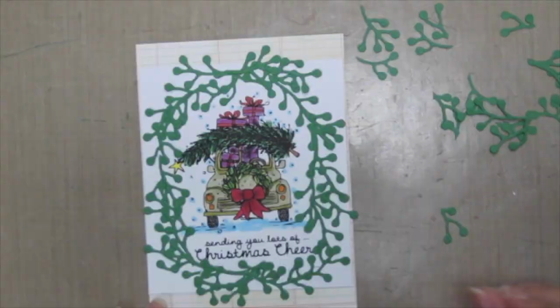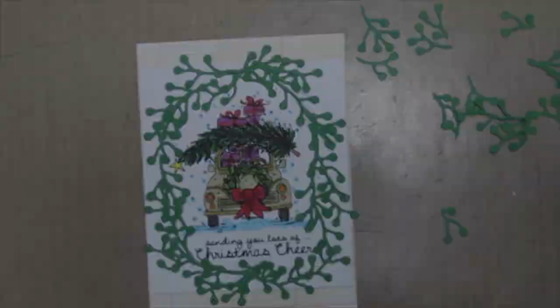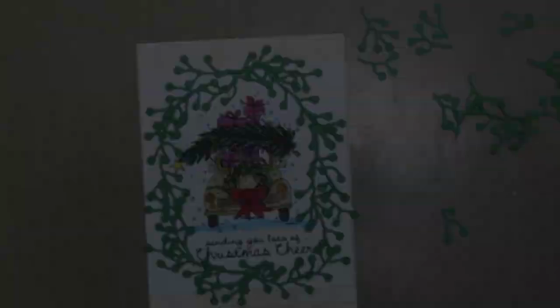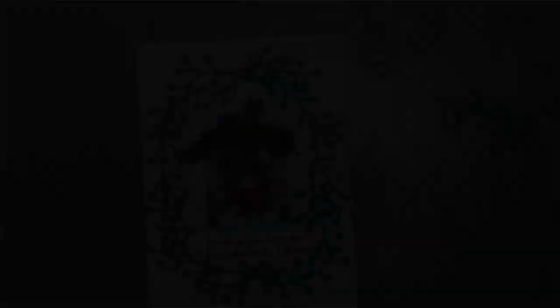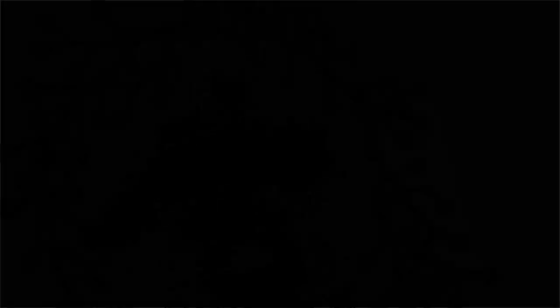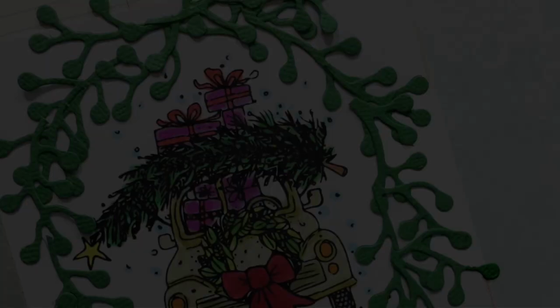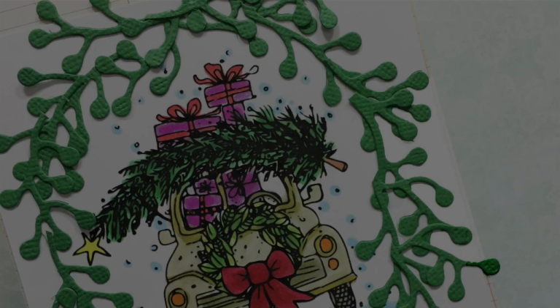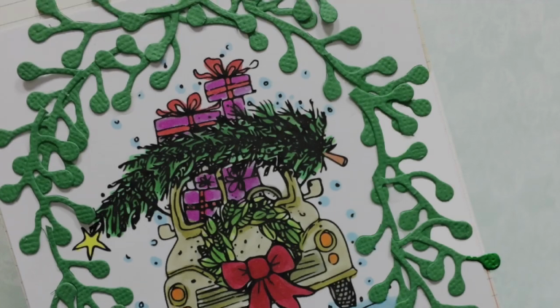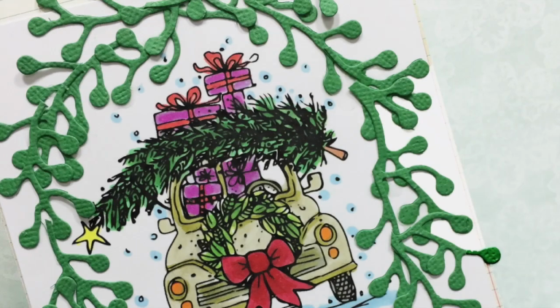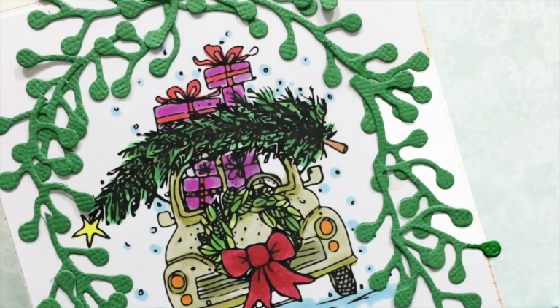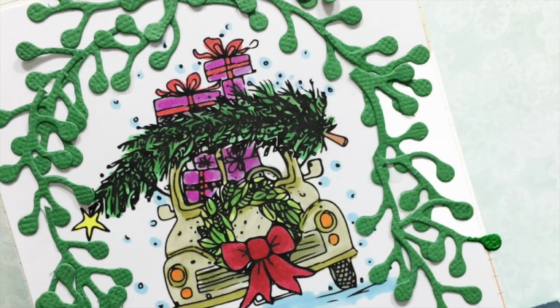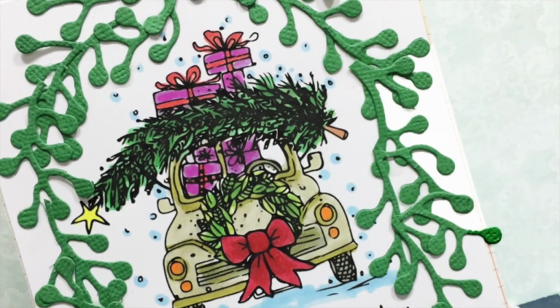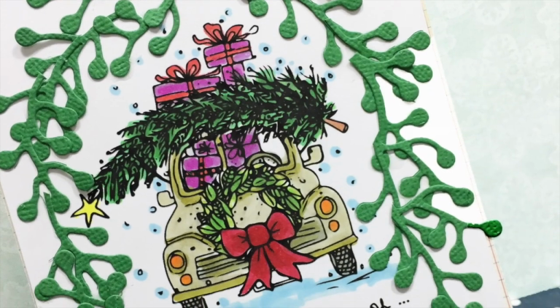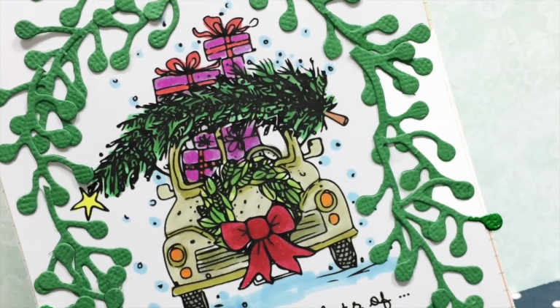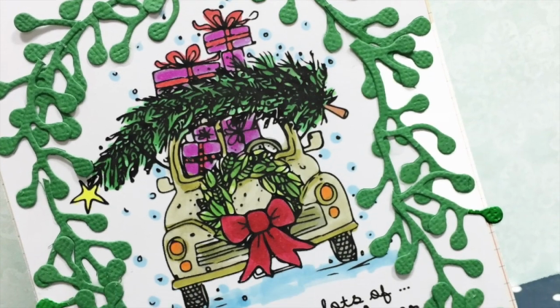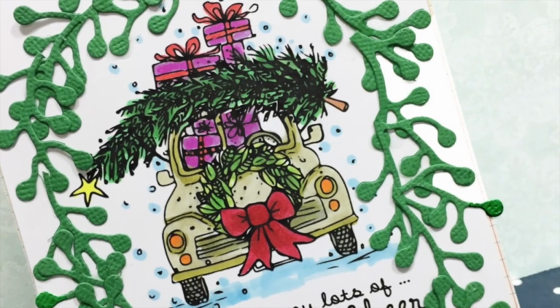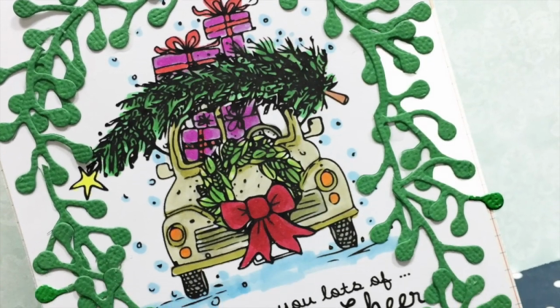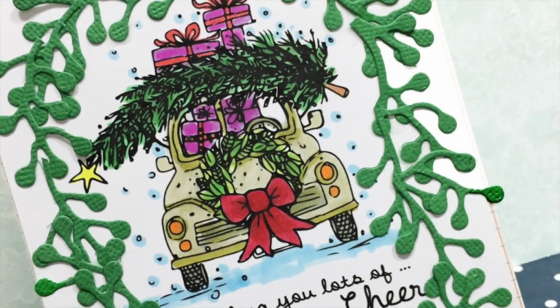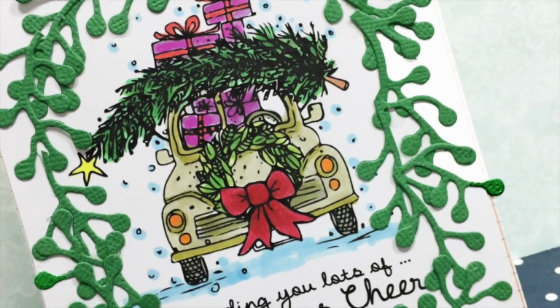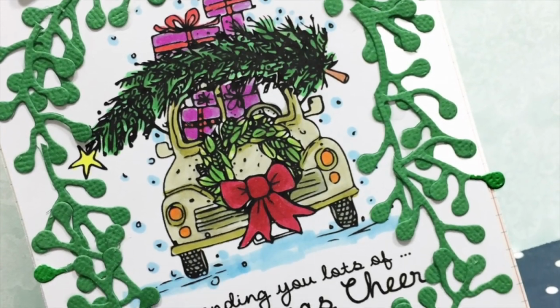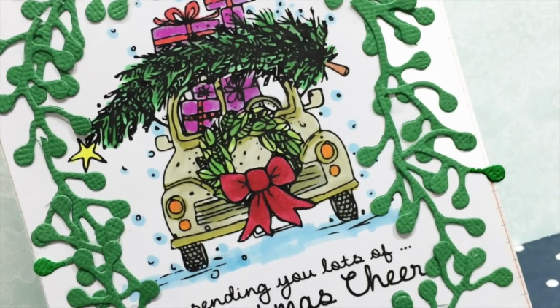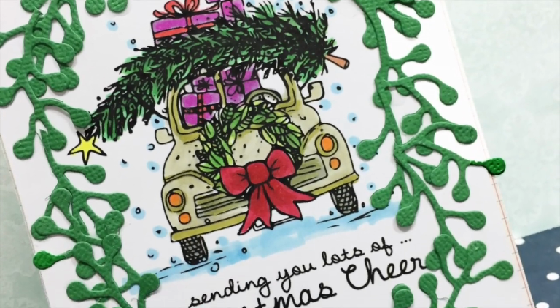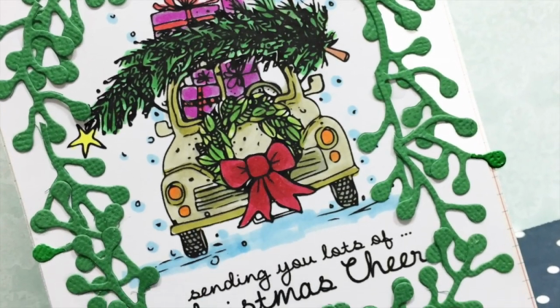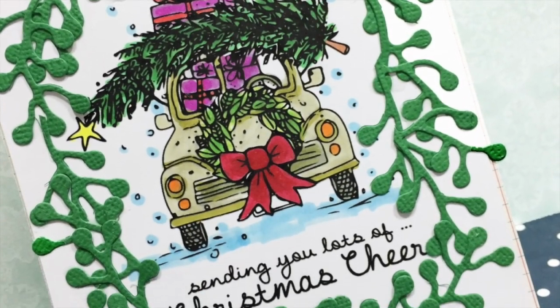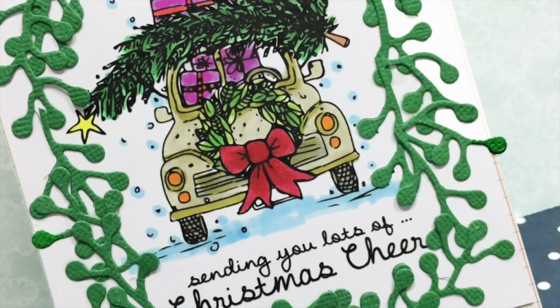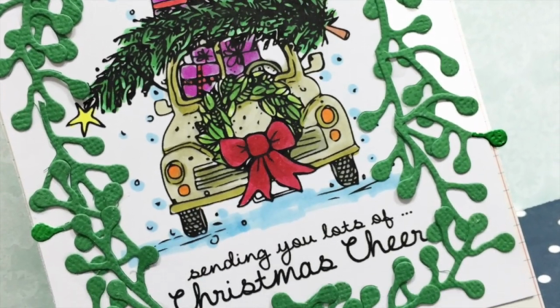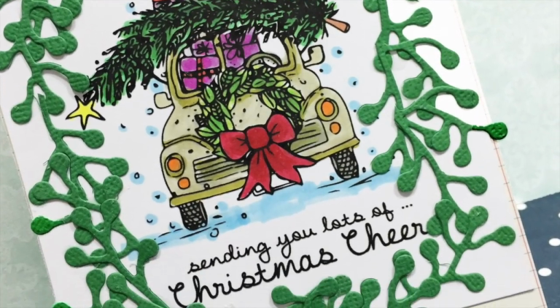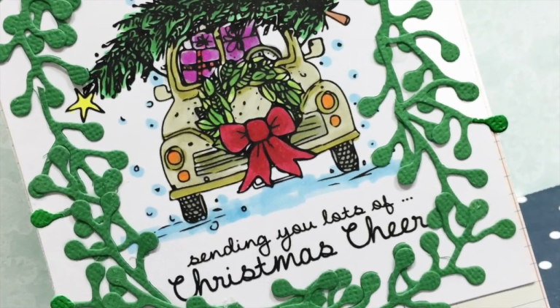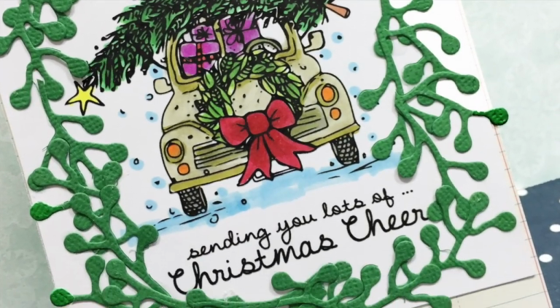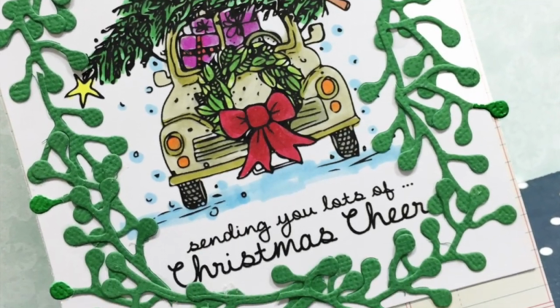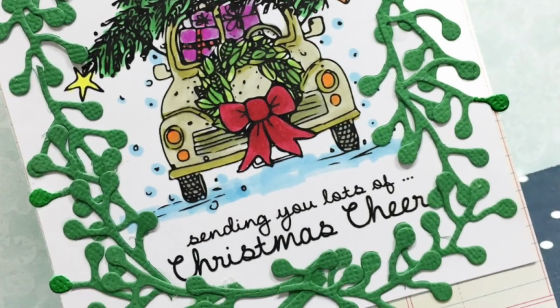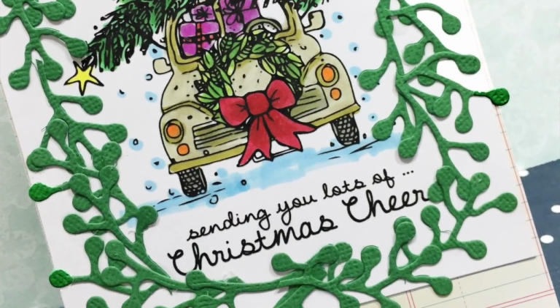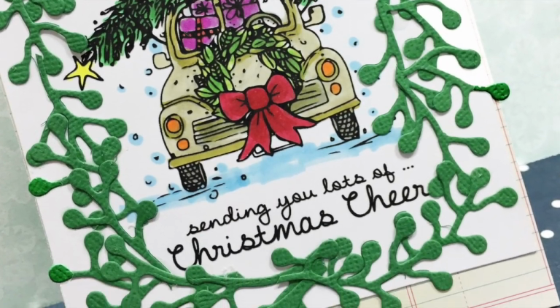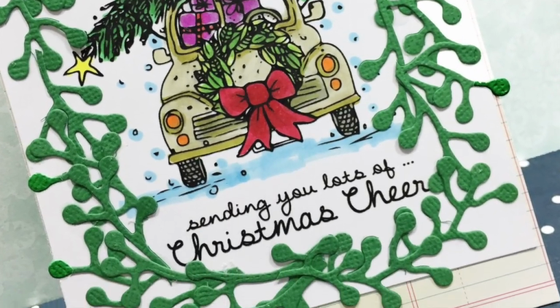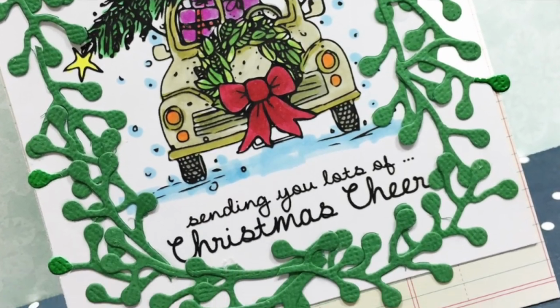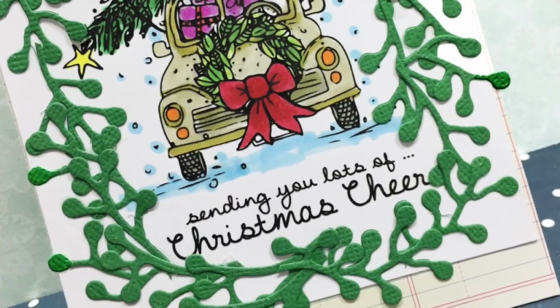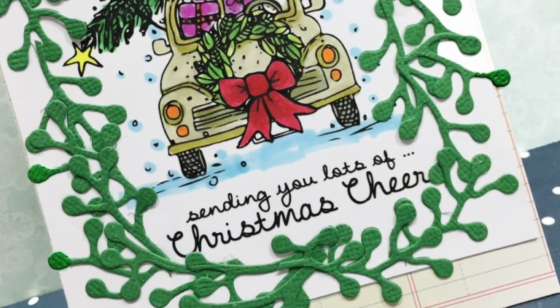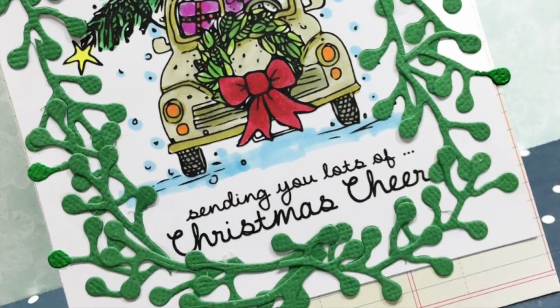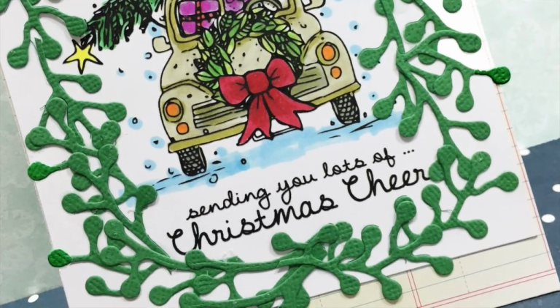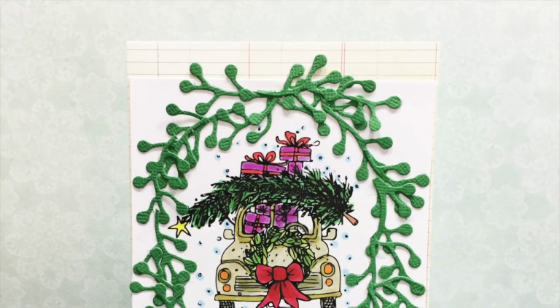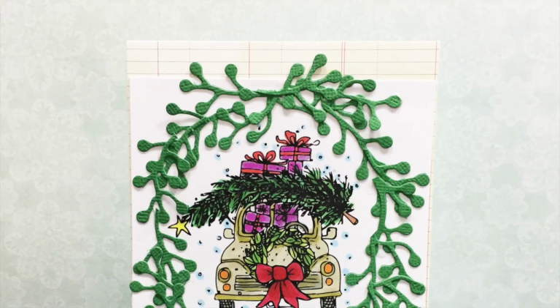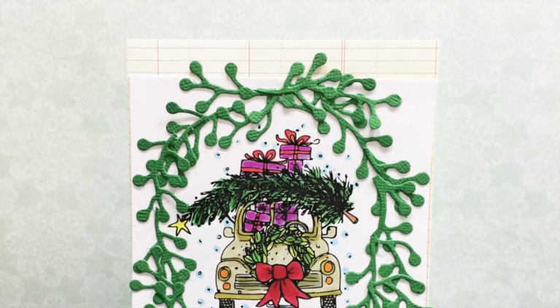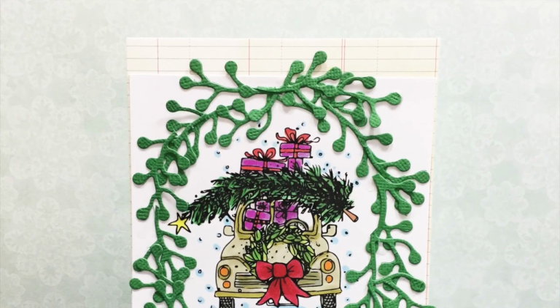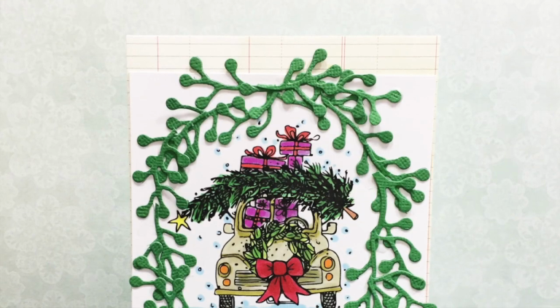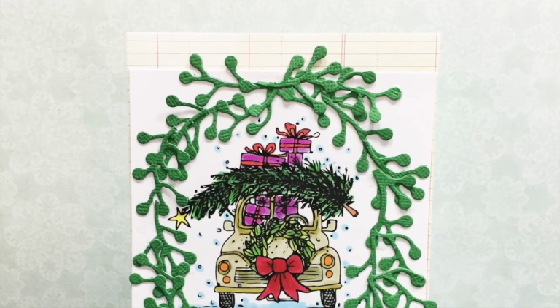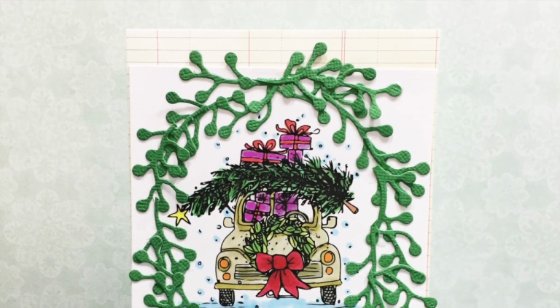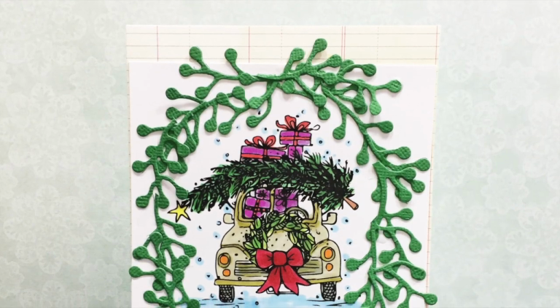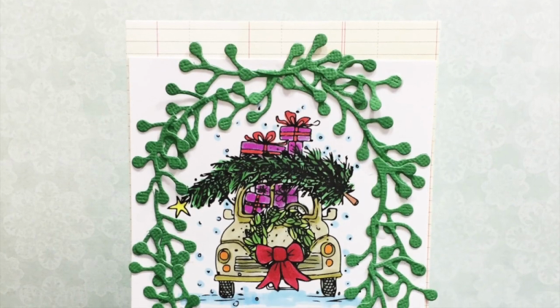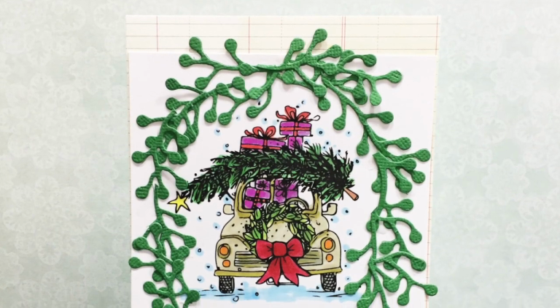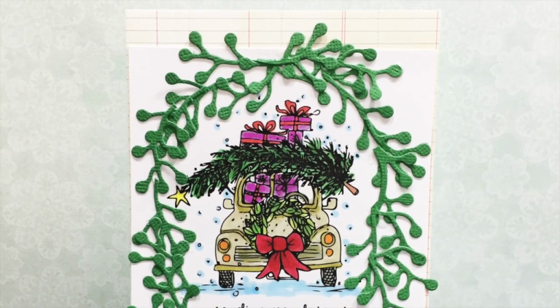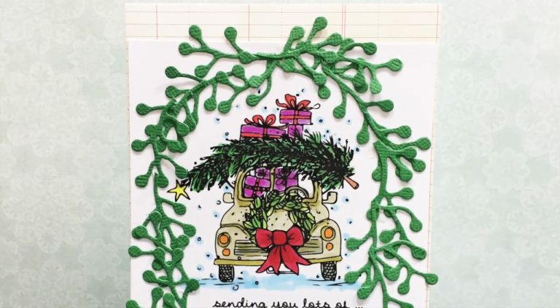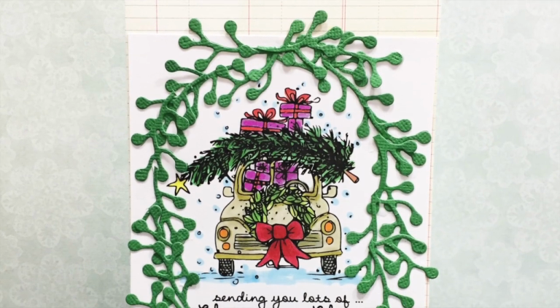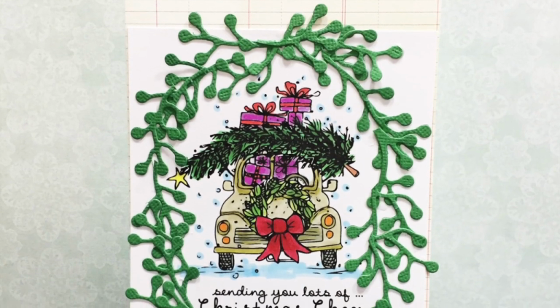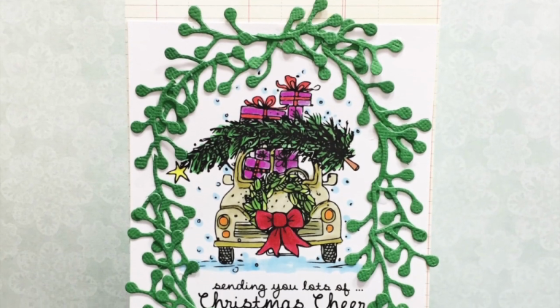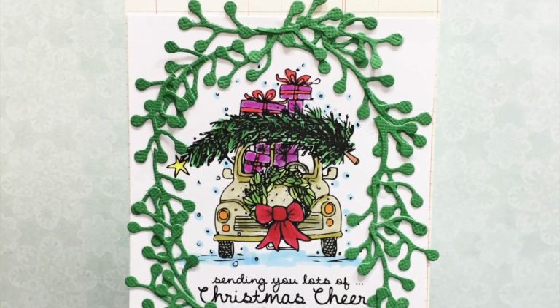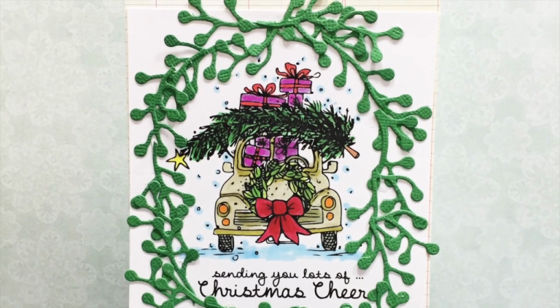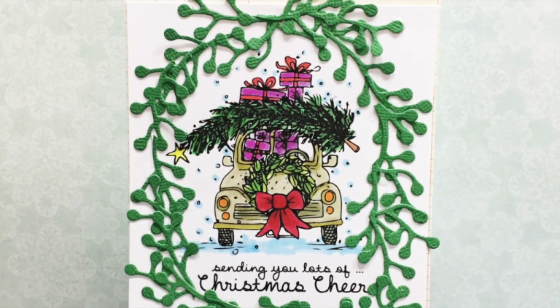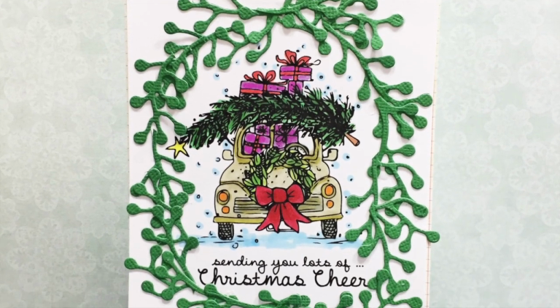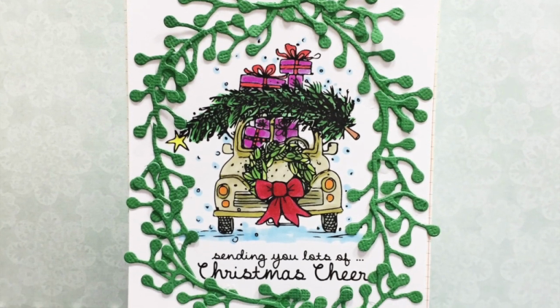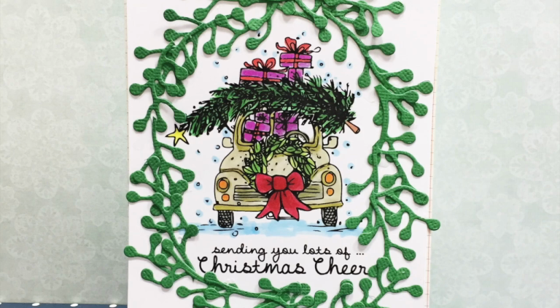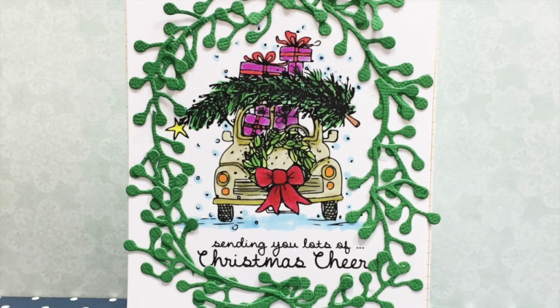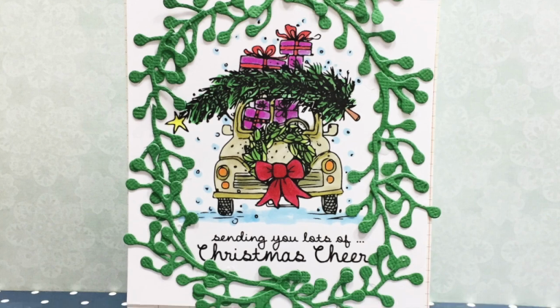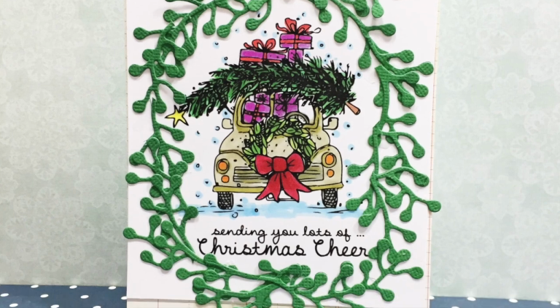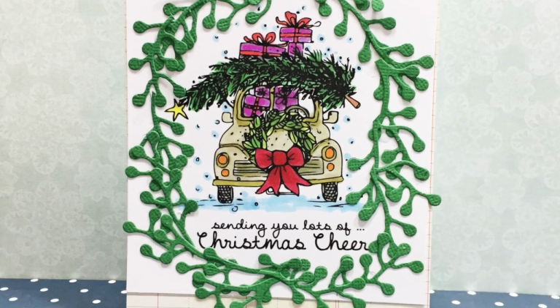Here's my finished card — quick, easy, simple Christmas card for all your friends and family.